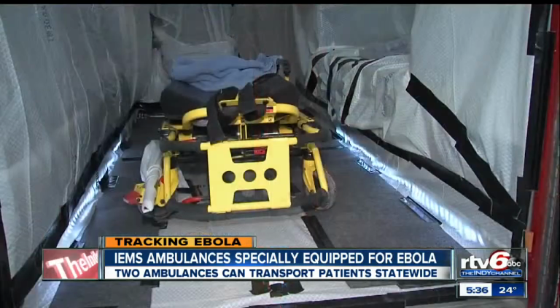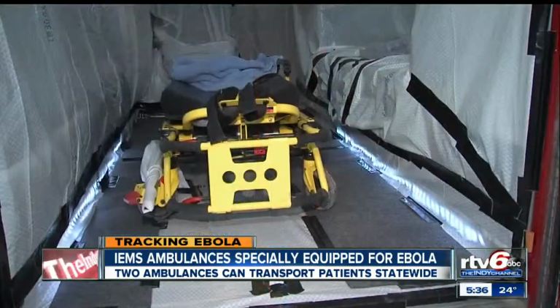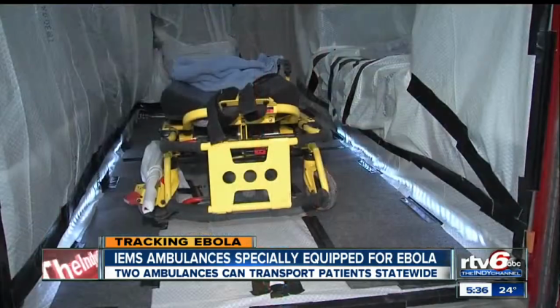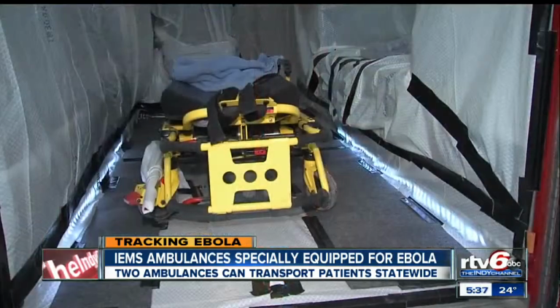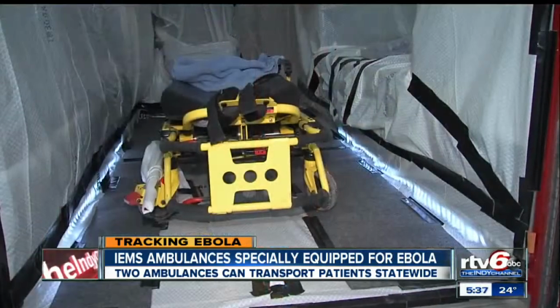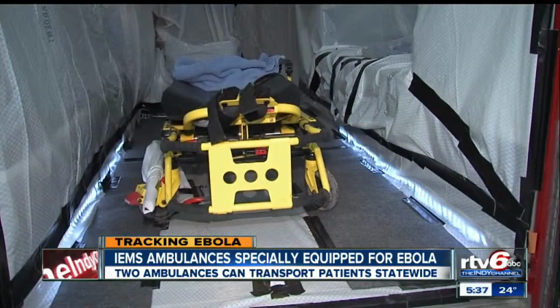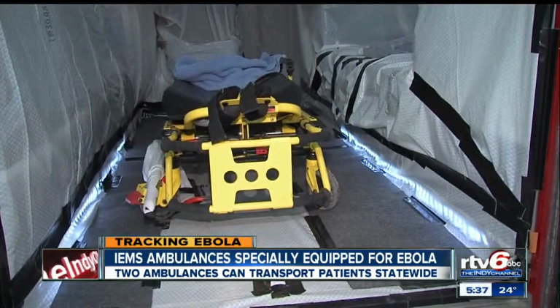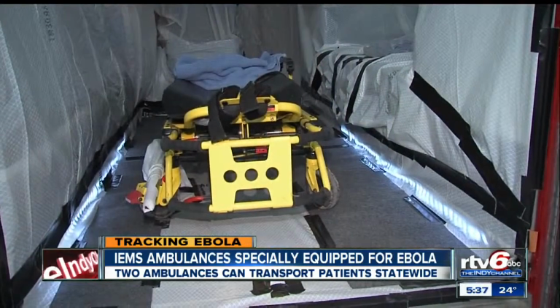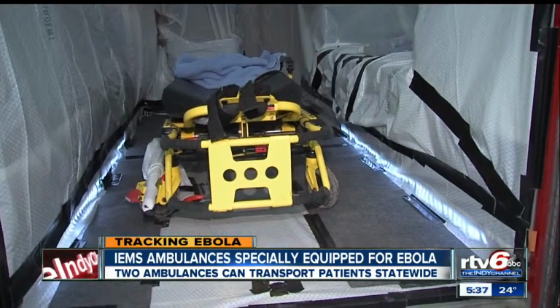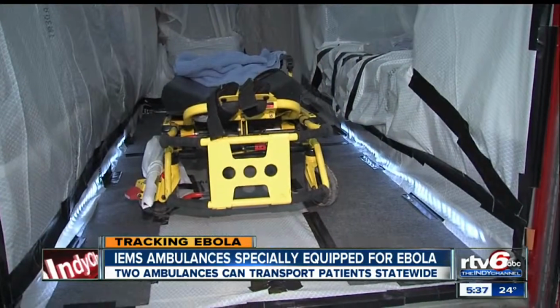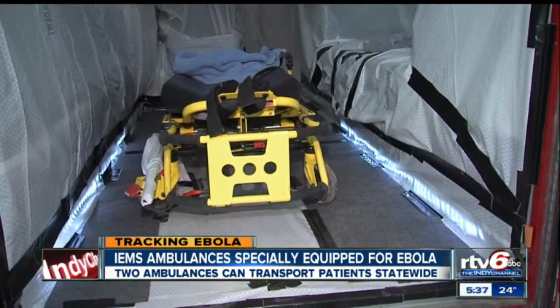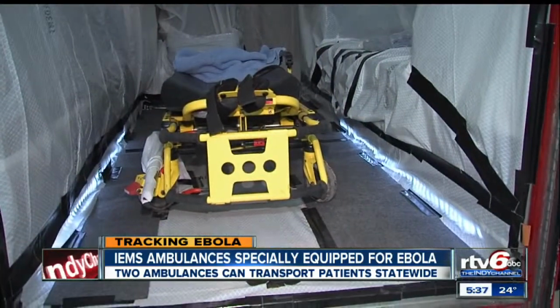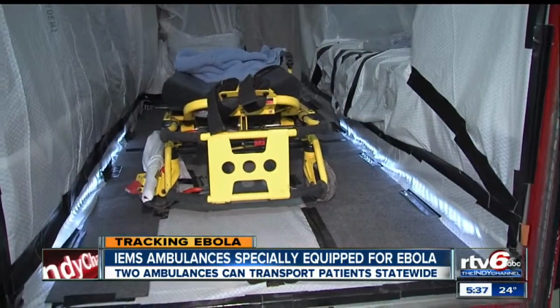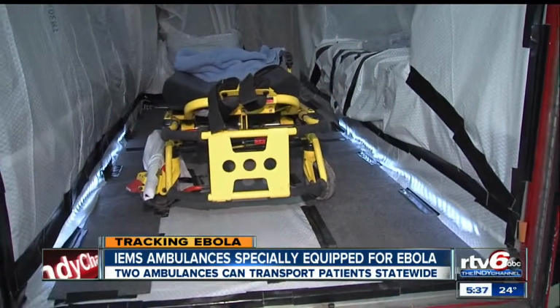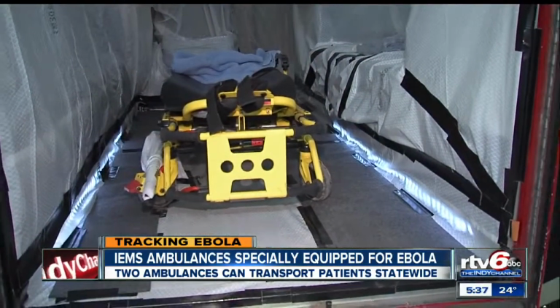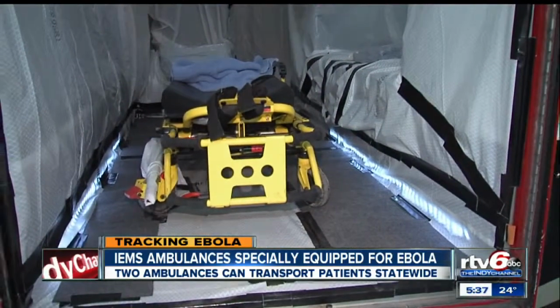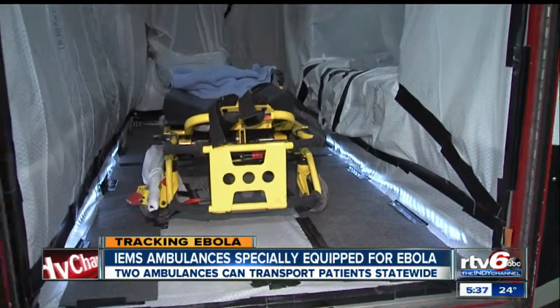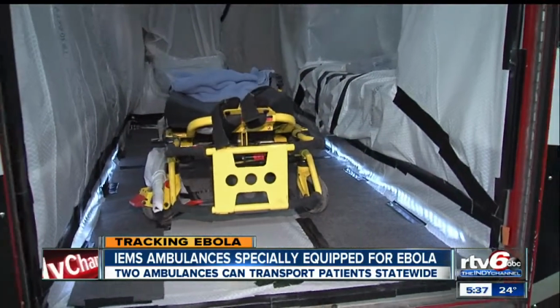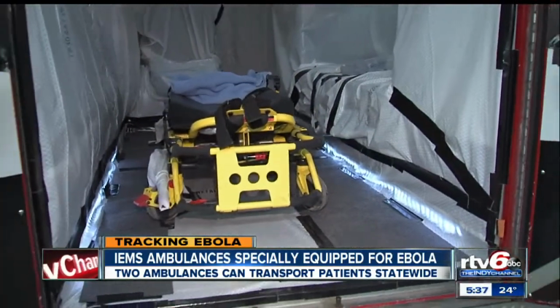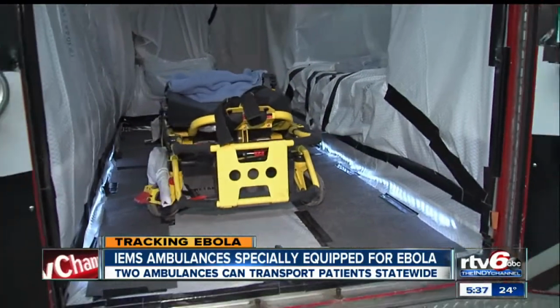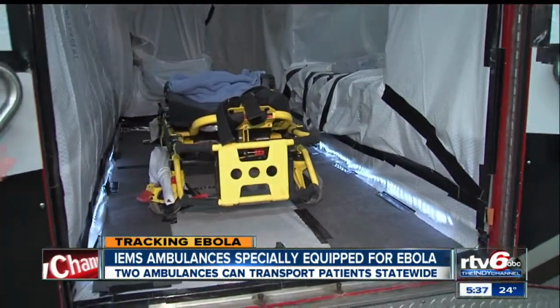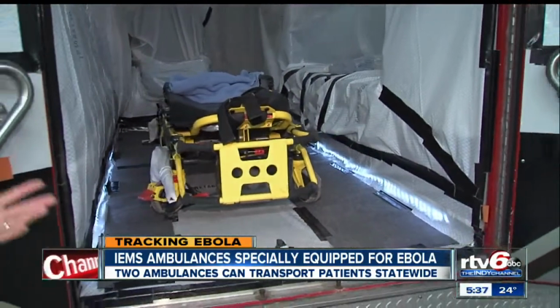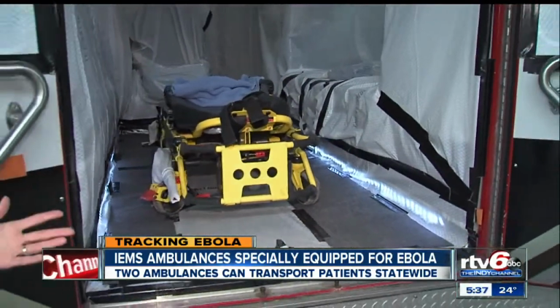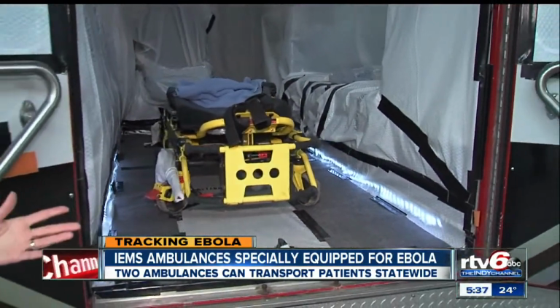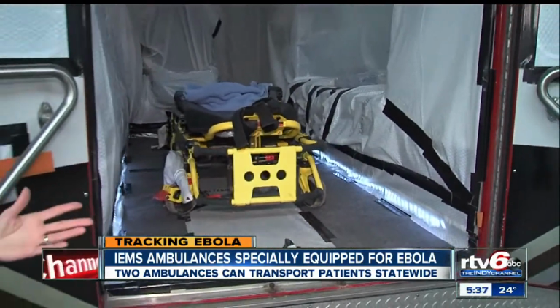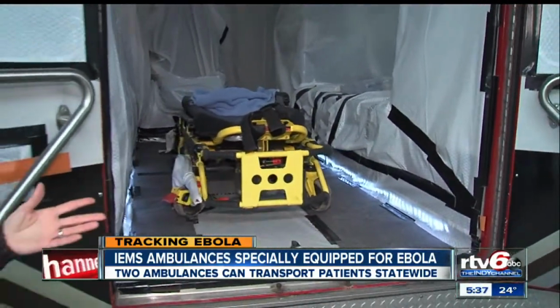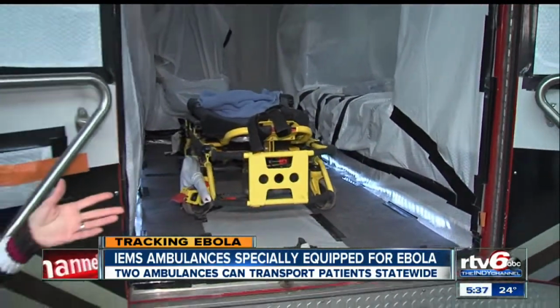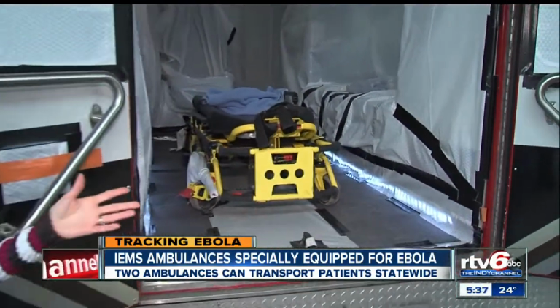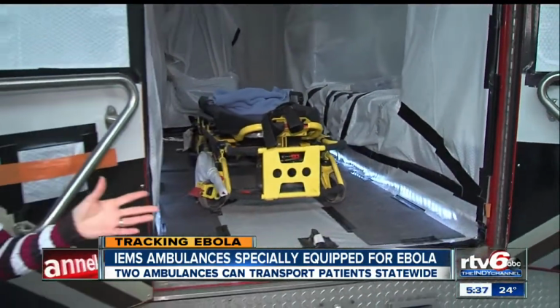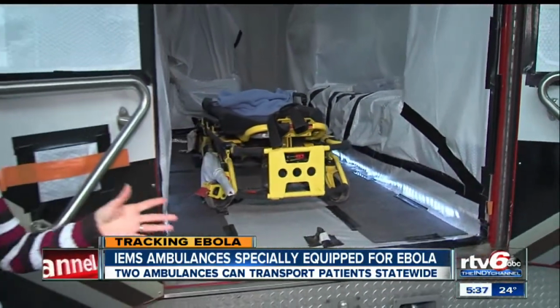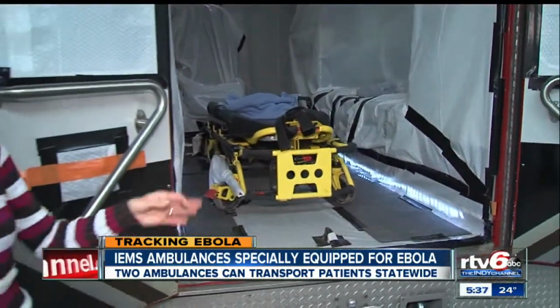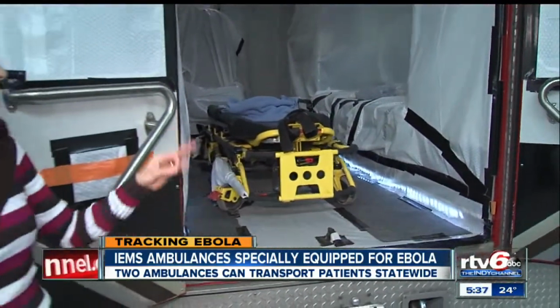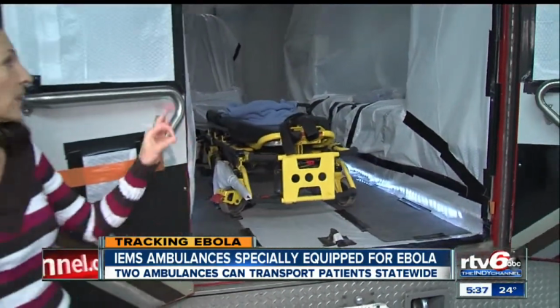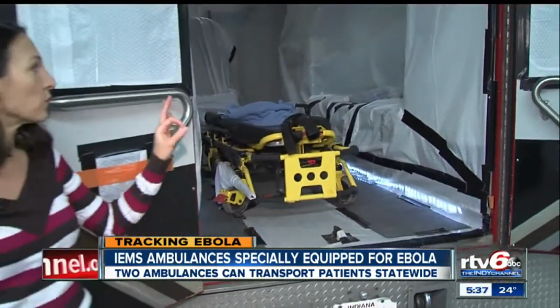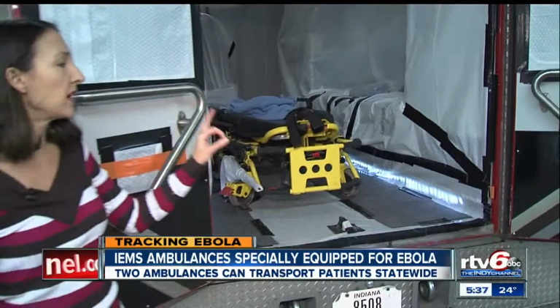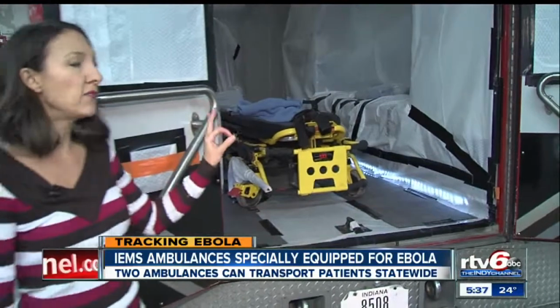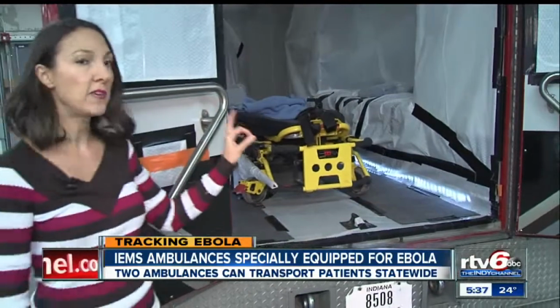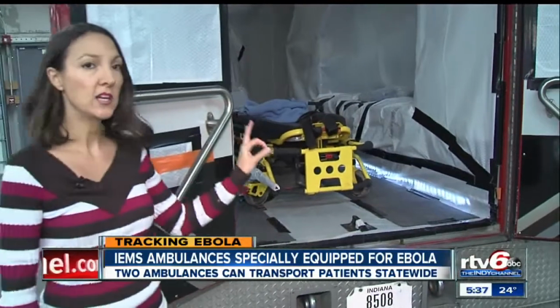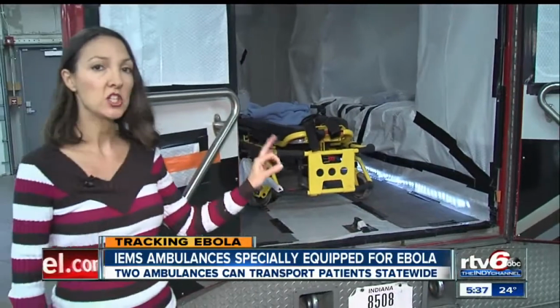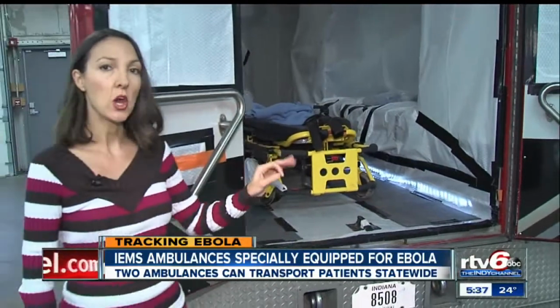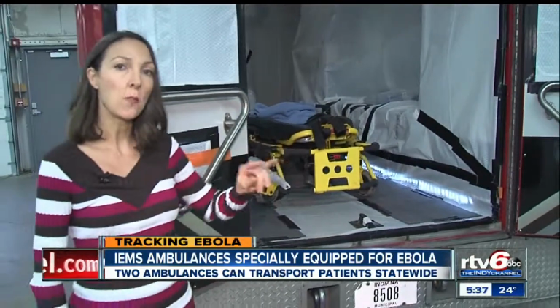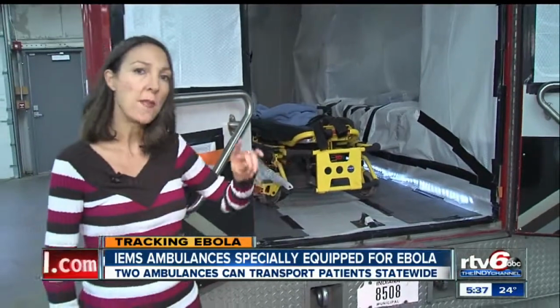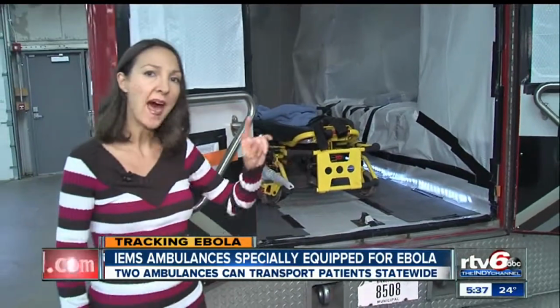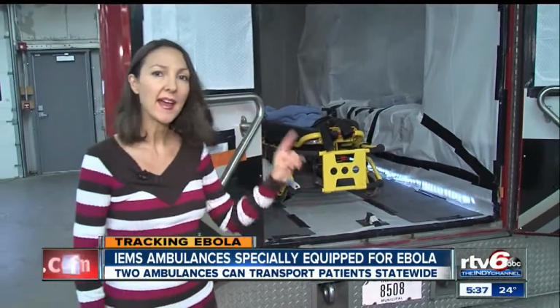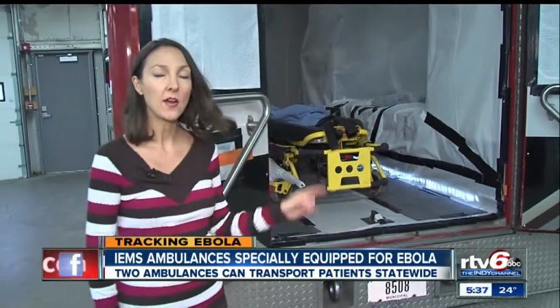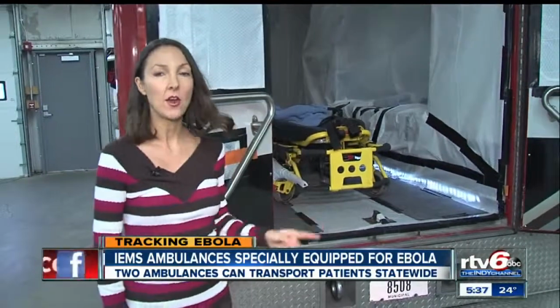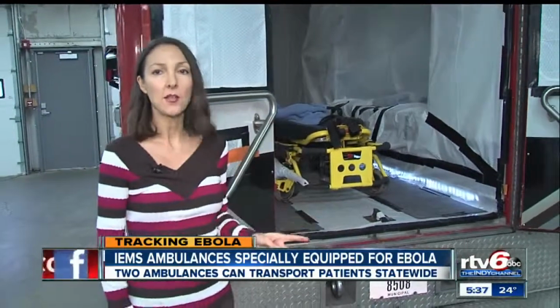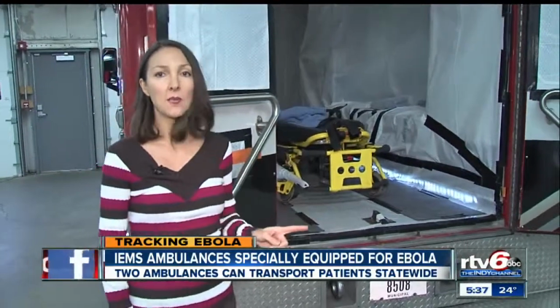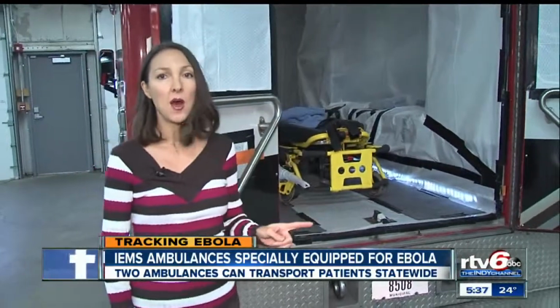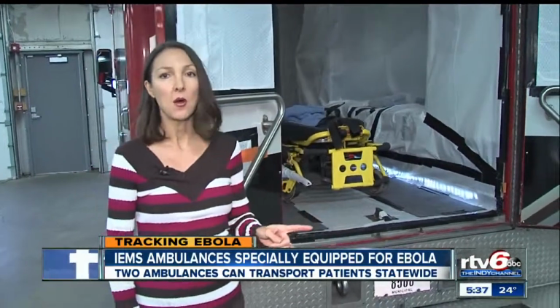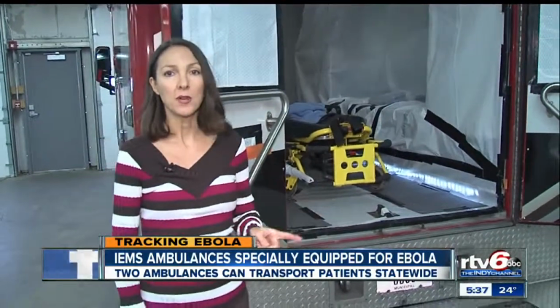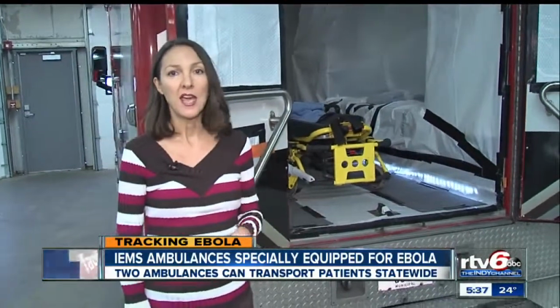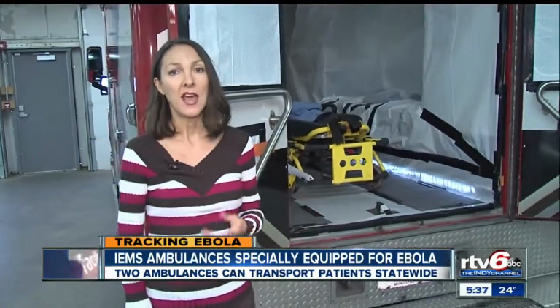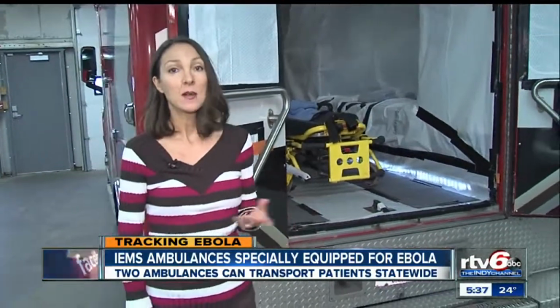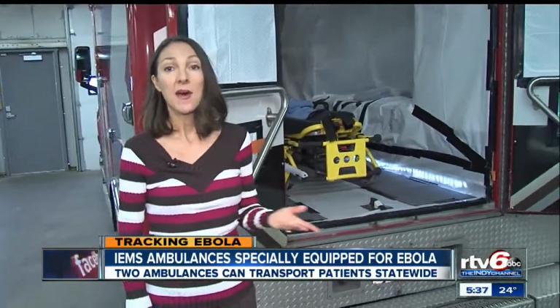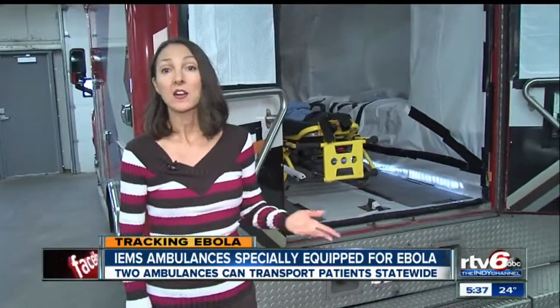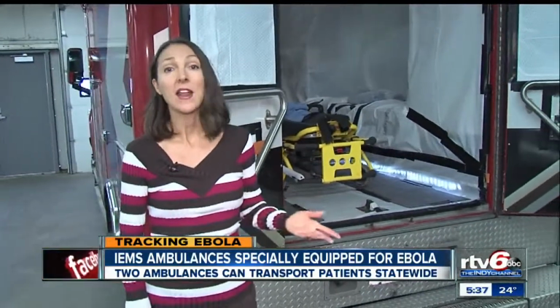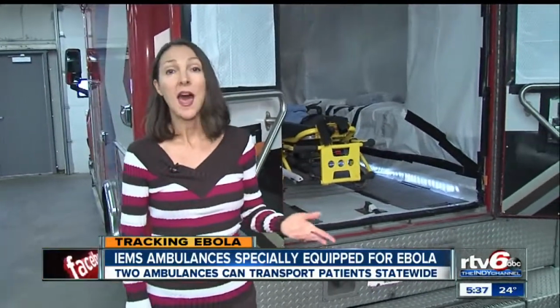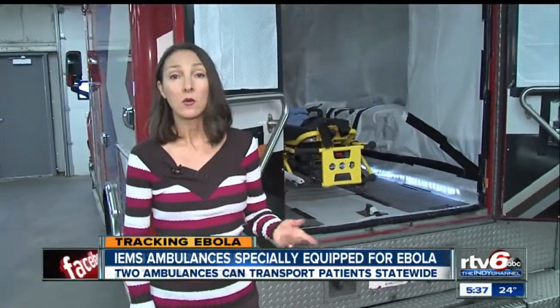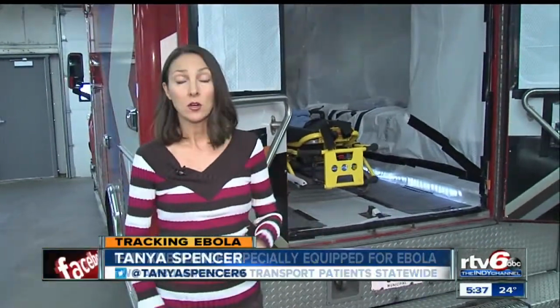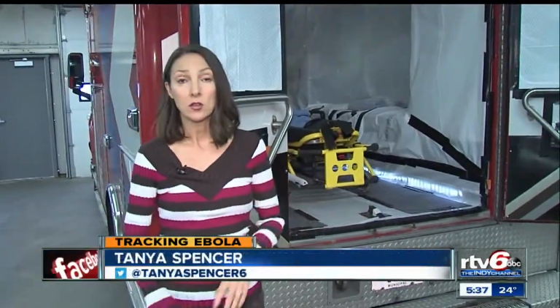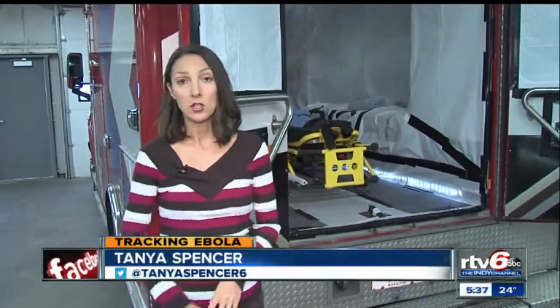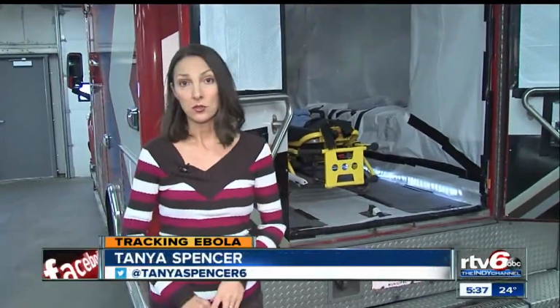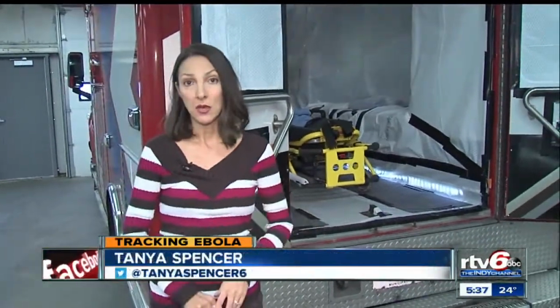Medic Zero can be decontaminated in about 45 minutes and refitted to go back out on the road in about an hour or two.